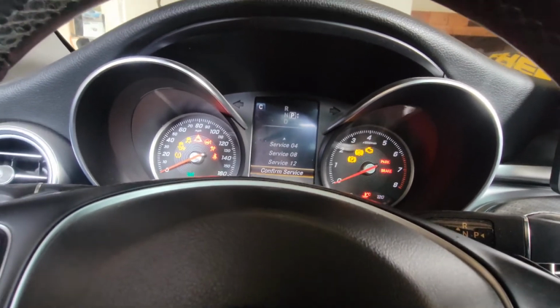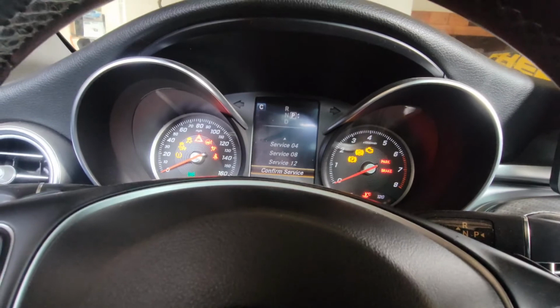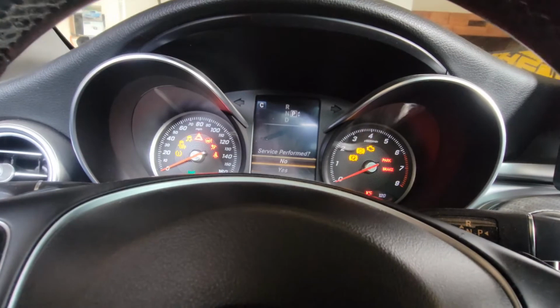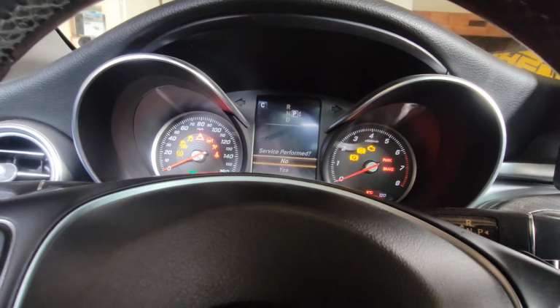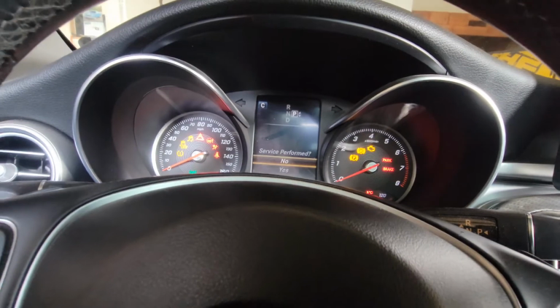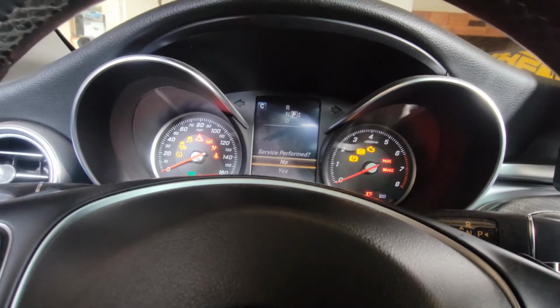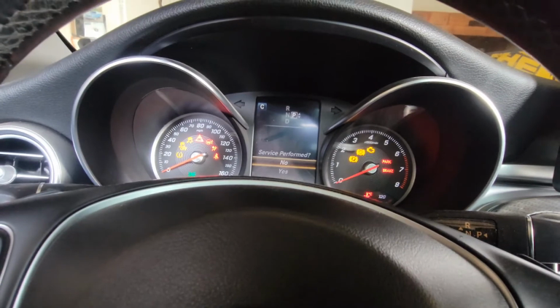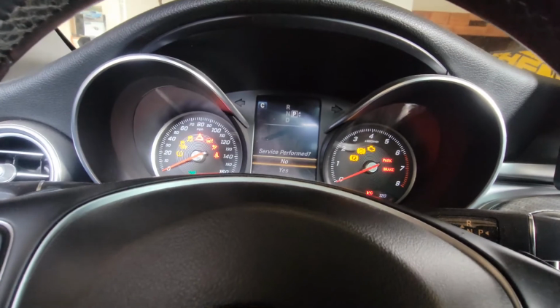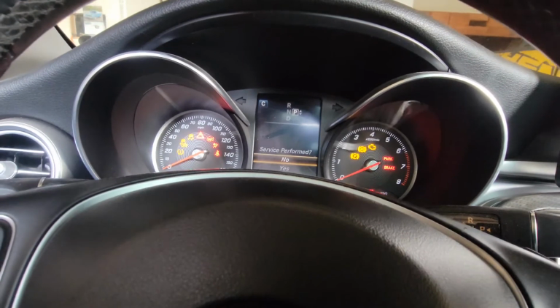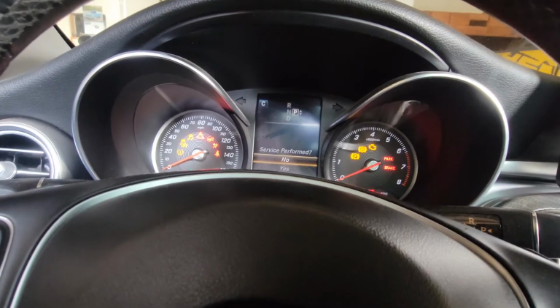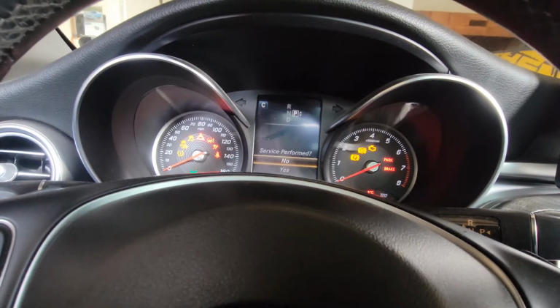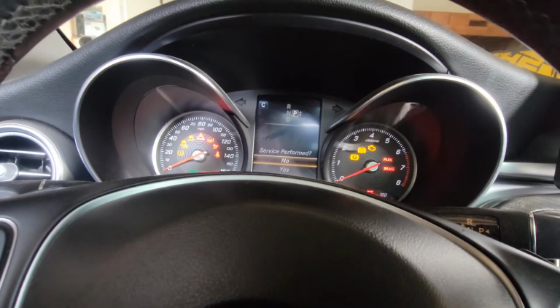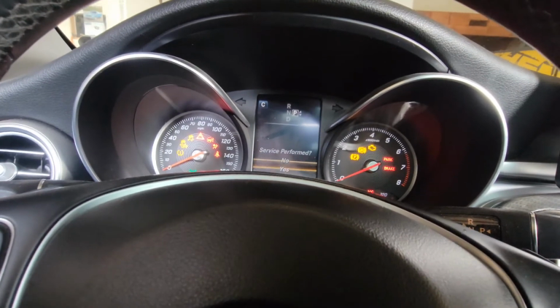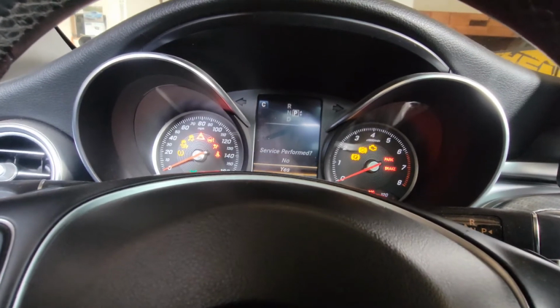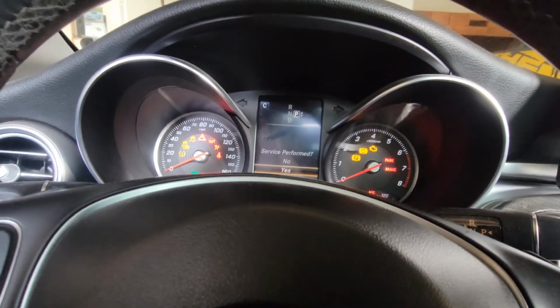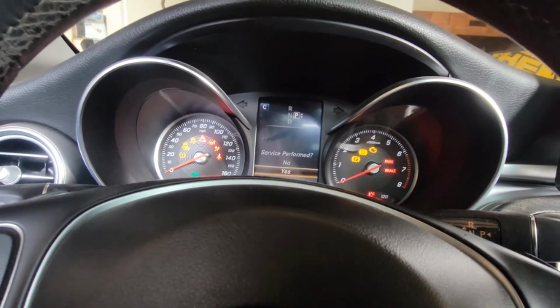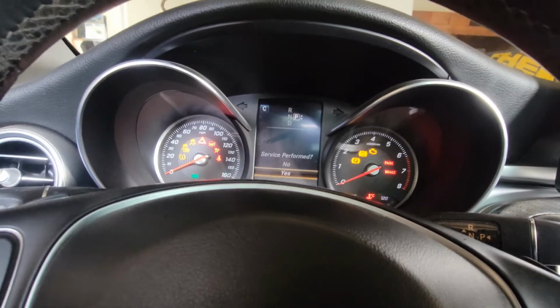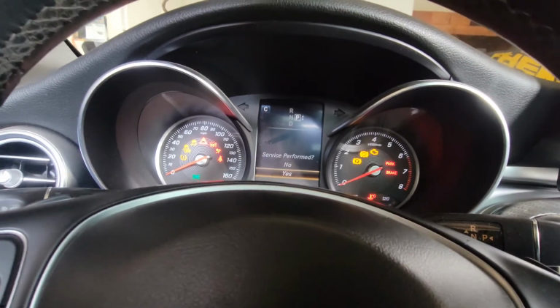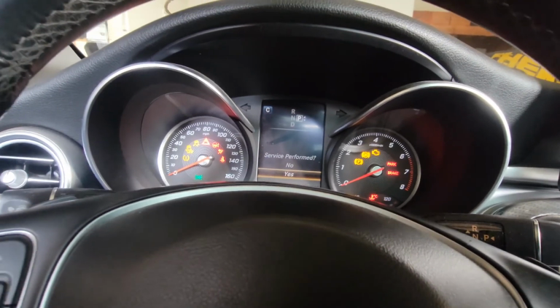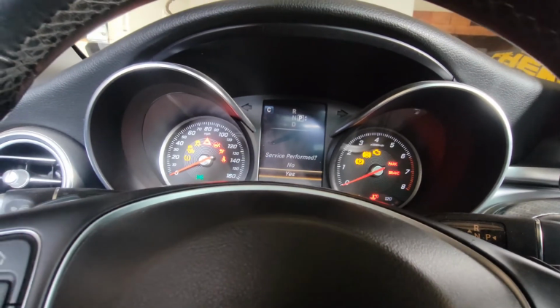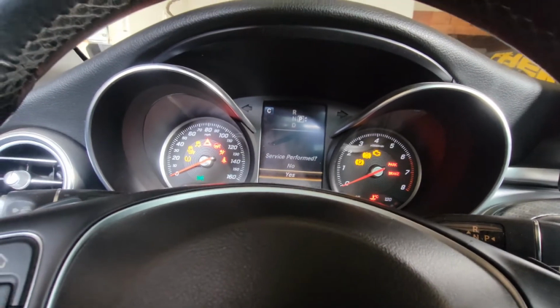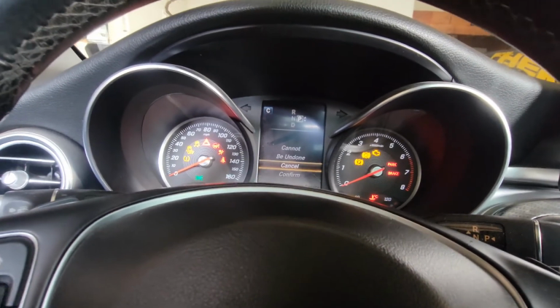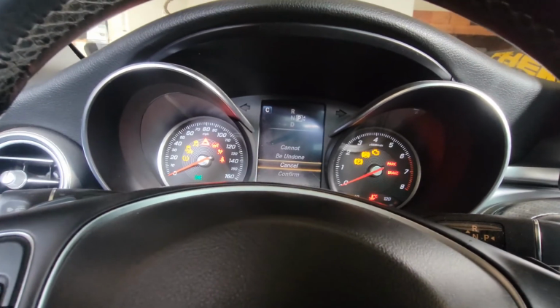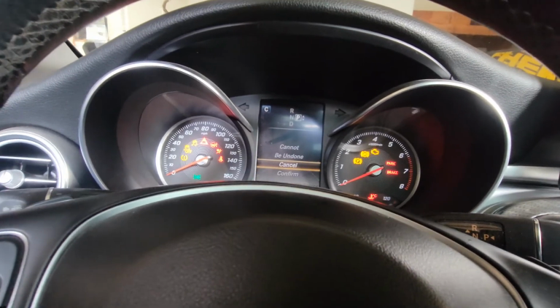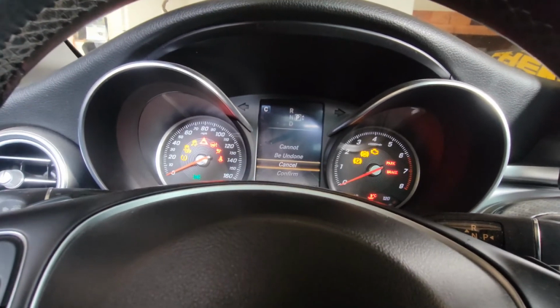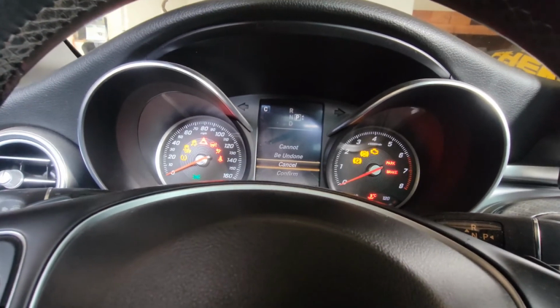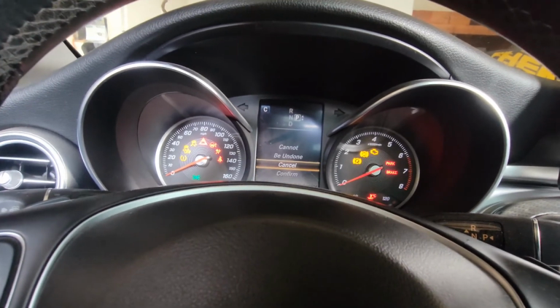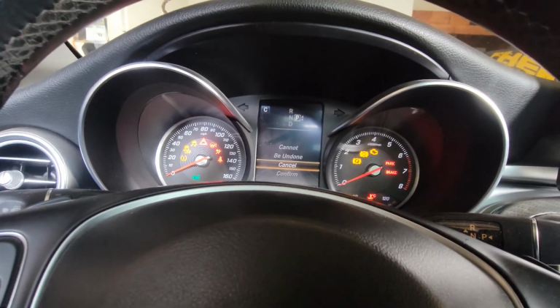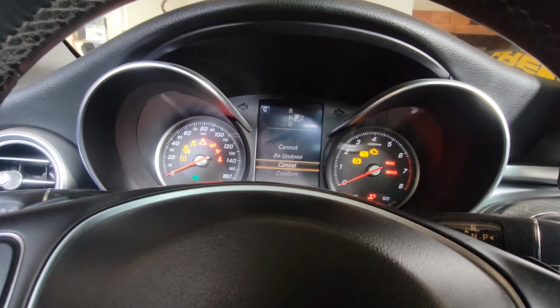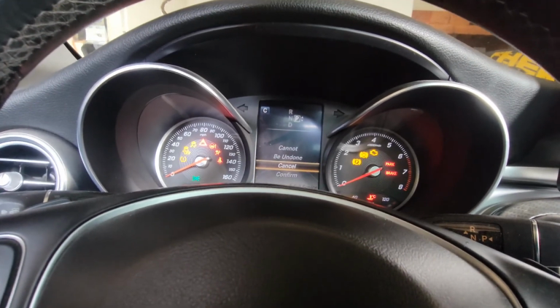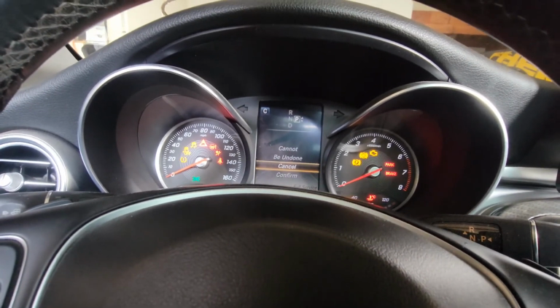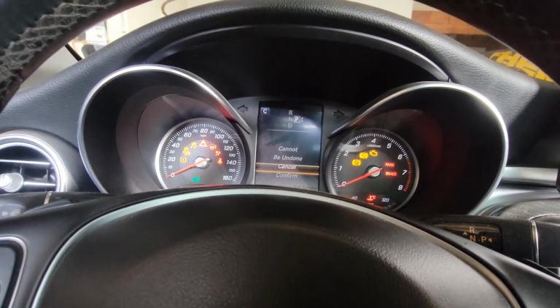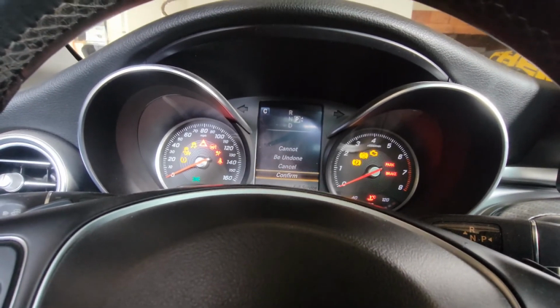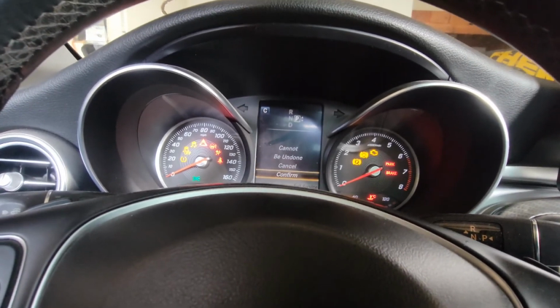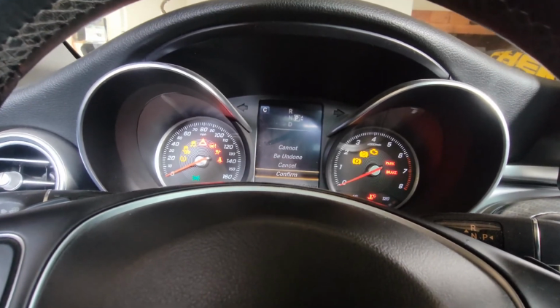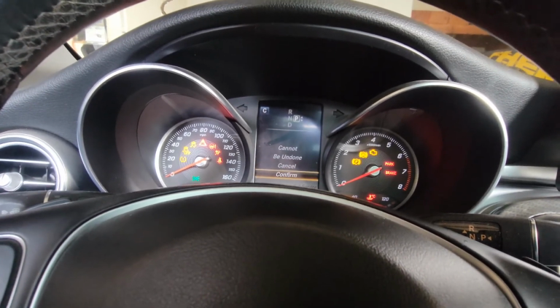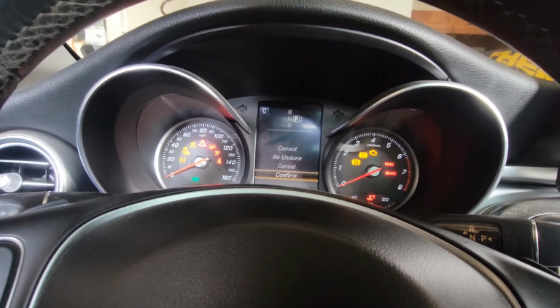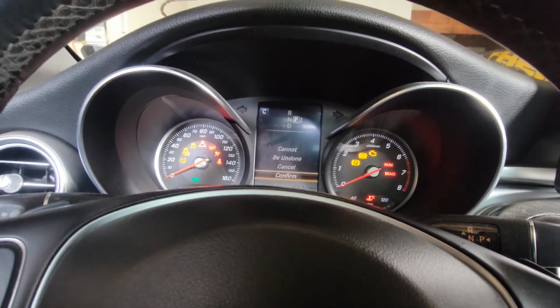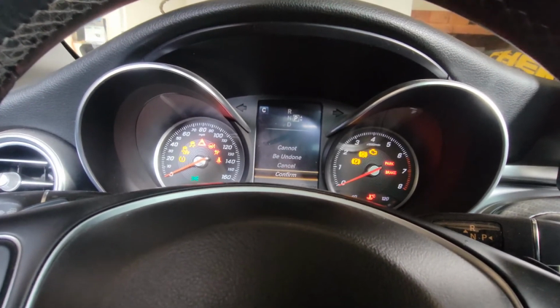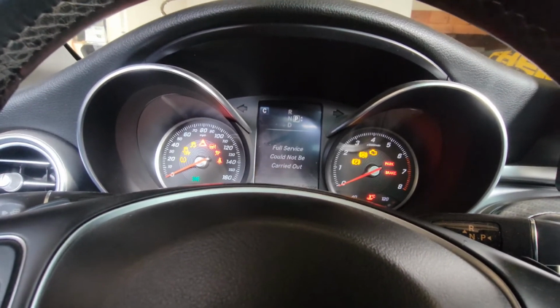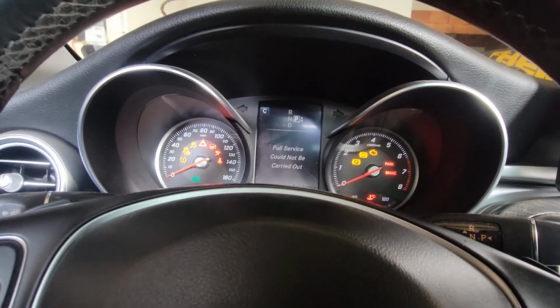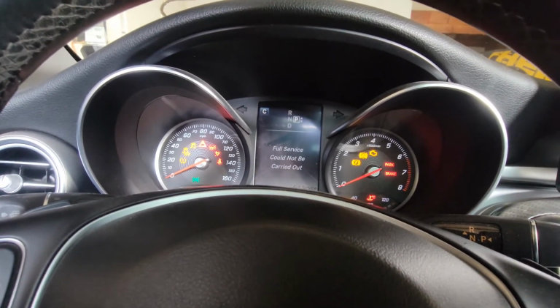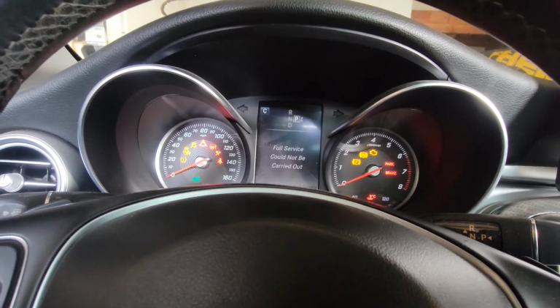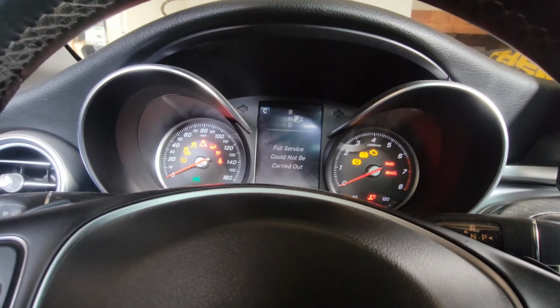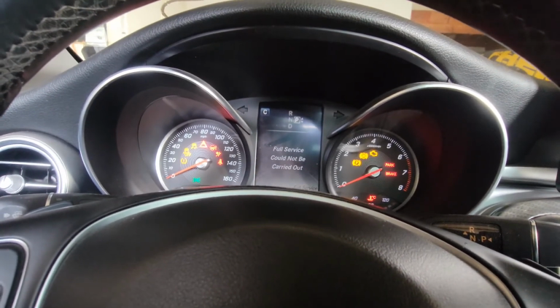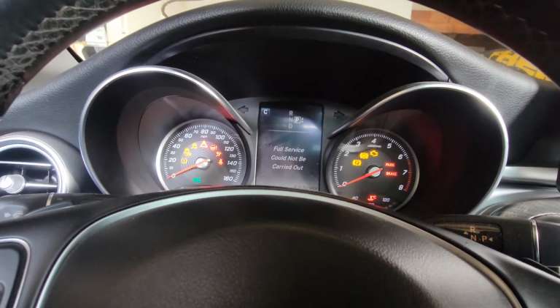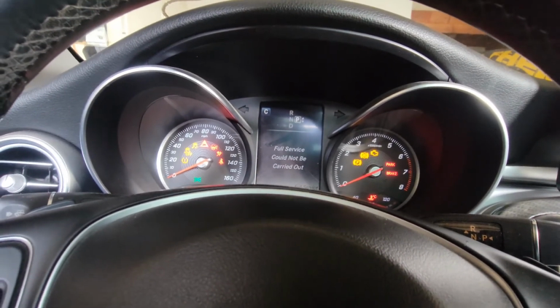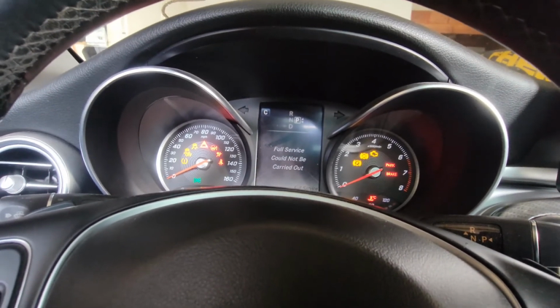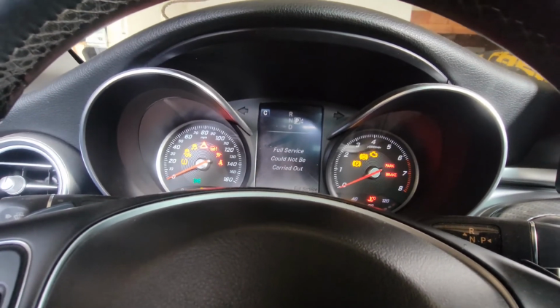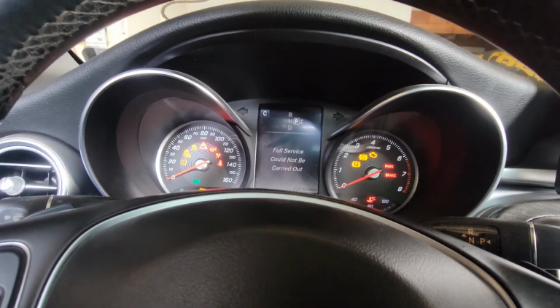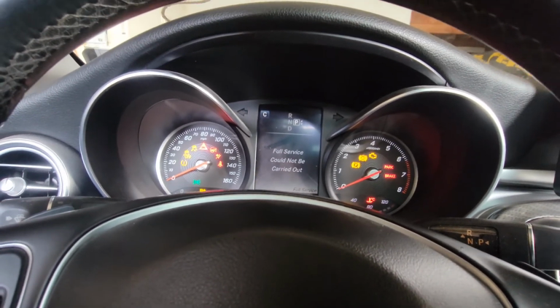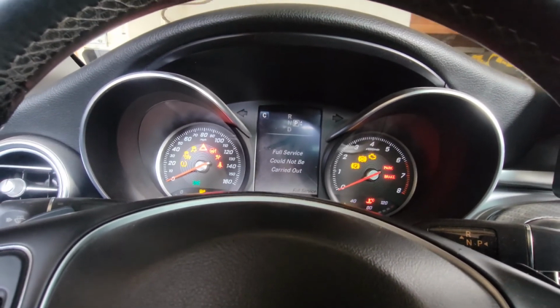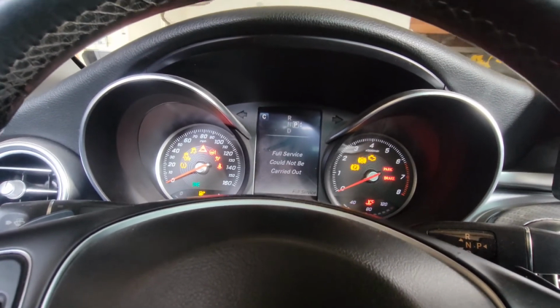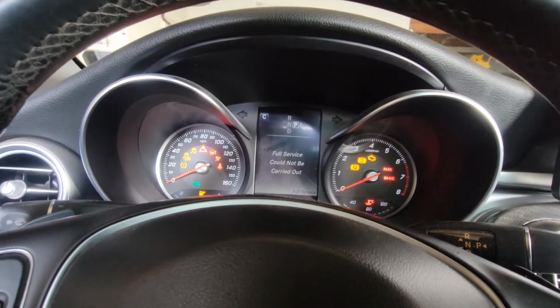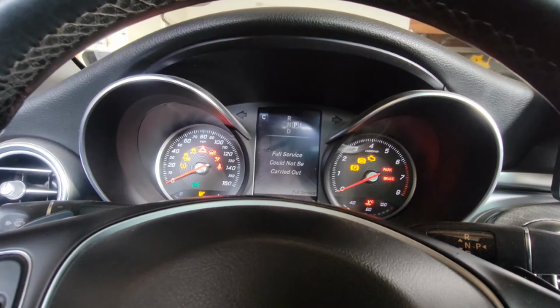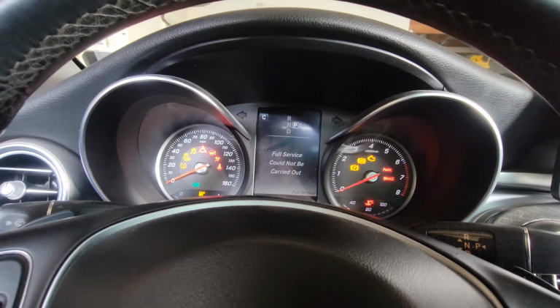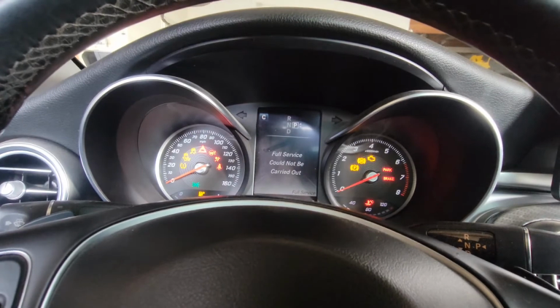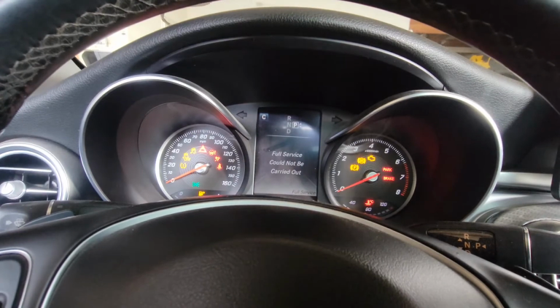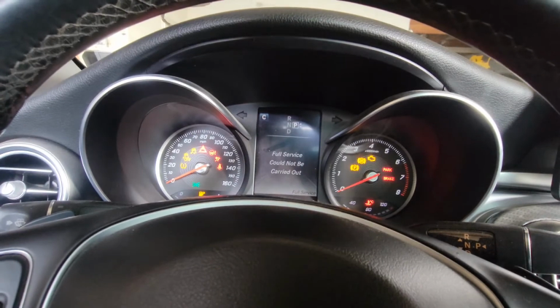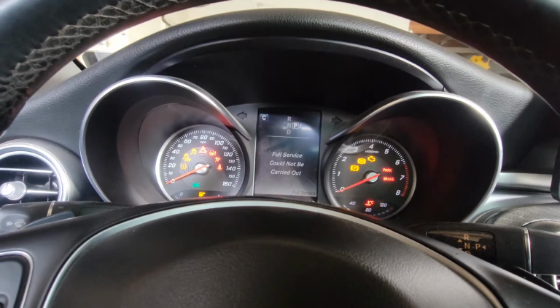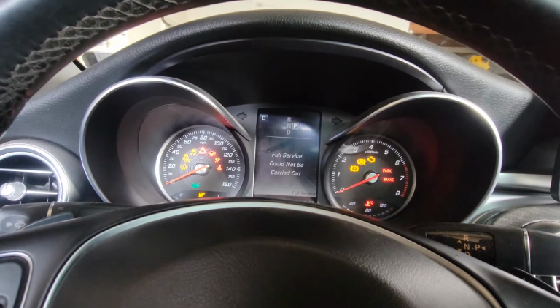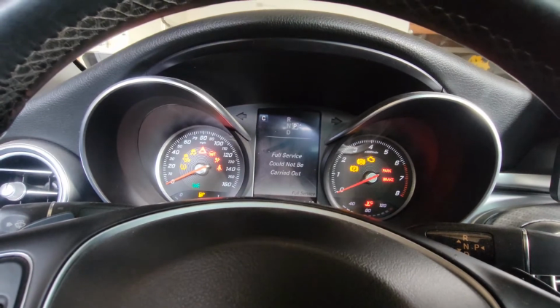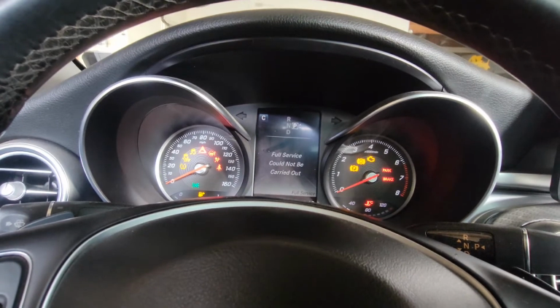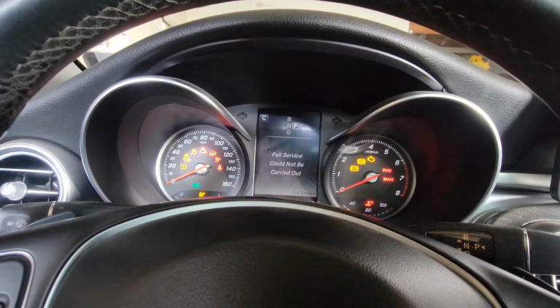We're going to go down to Full Service, press OK, and go all the way down to confirm services — service performed, yes — and confirm Full Service.